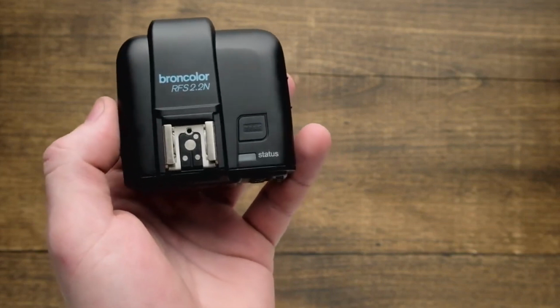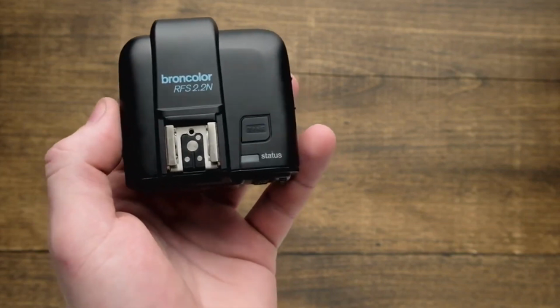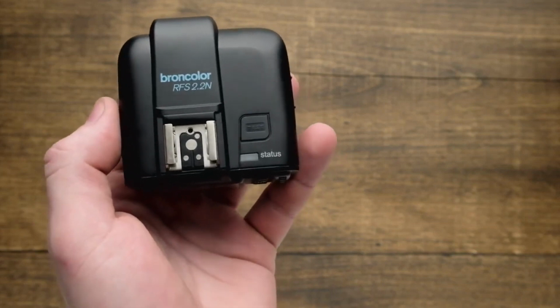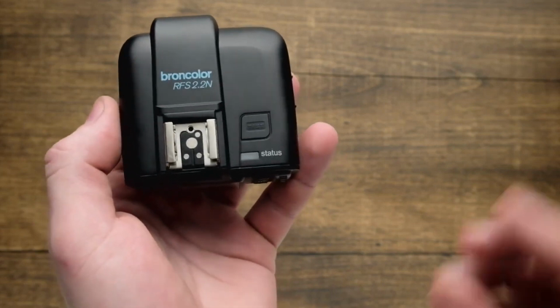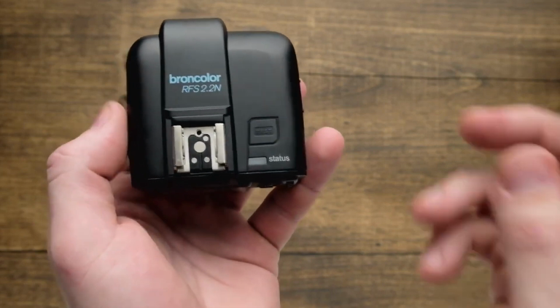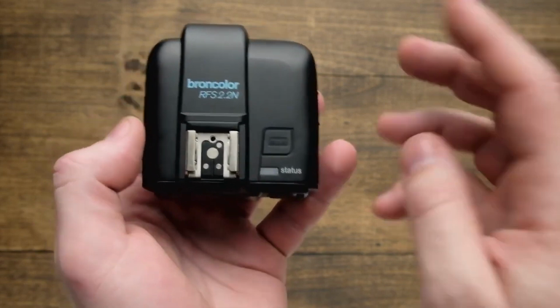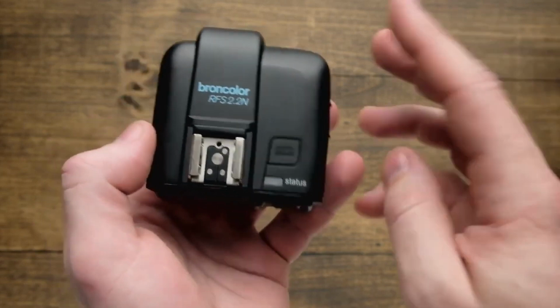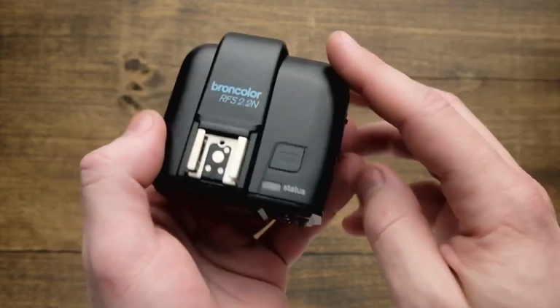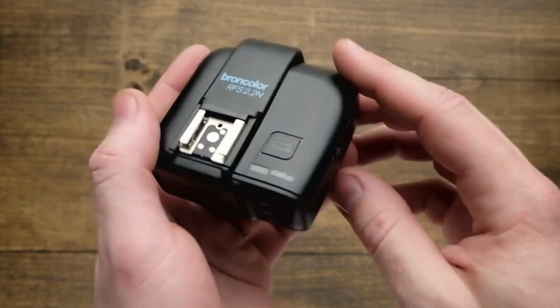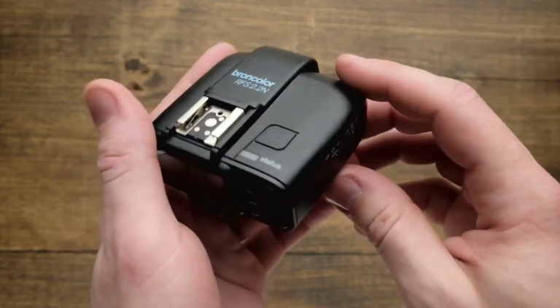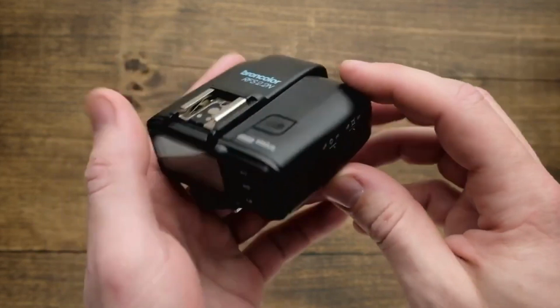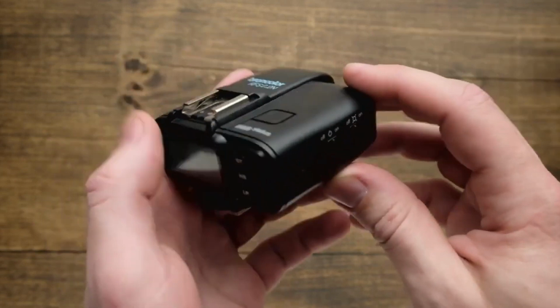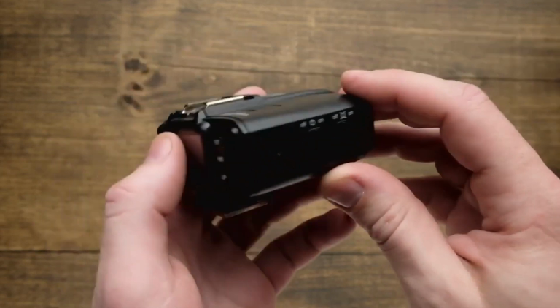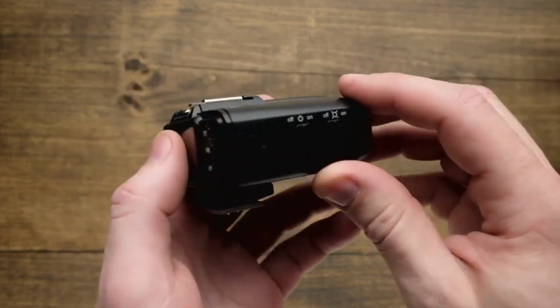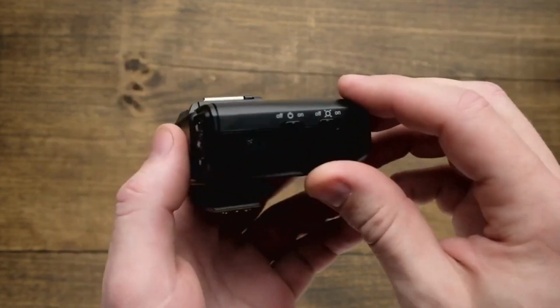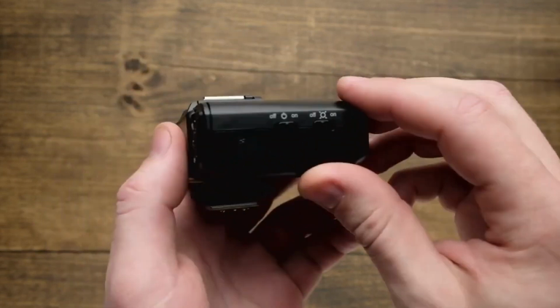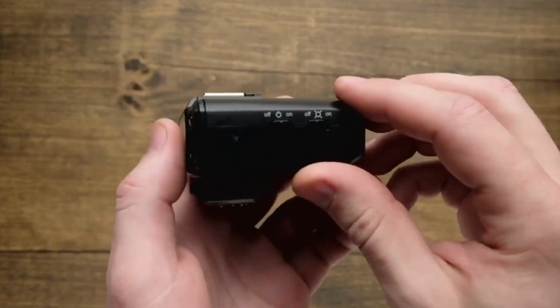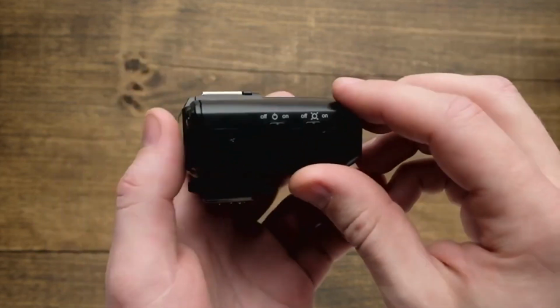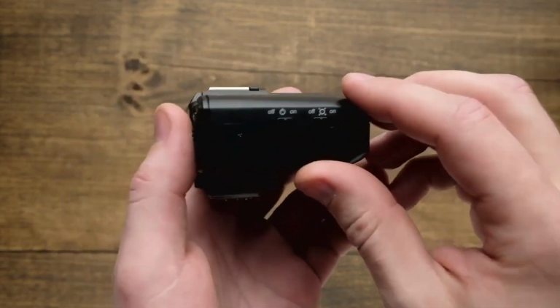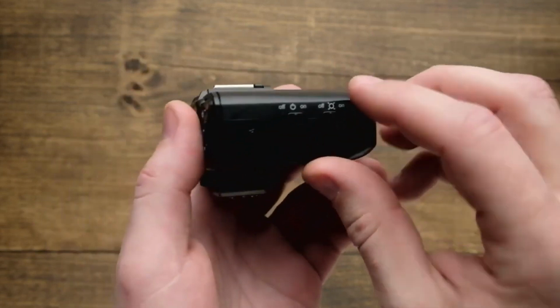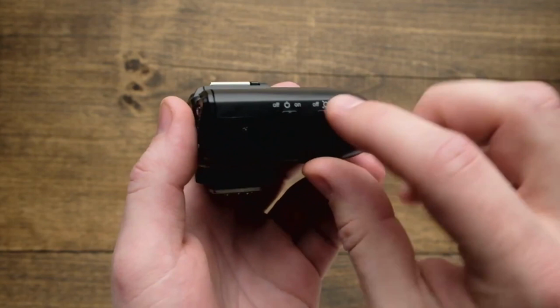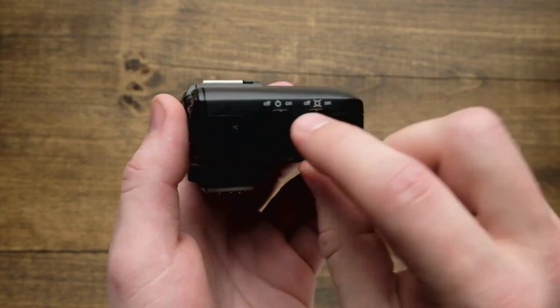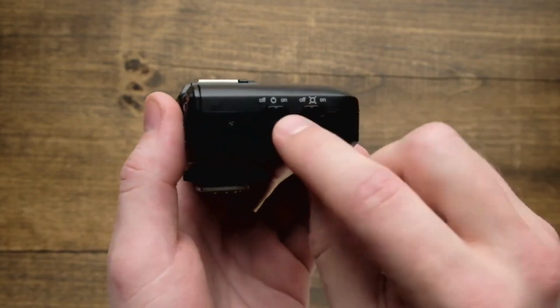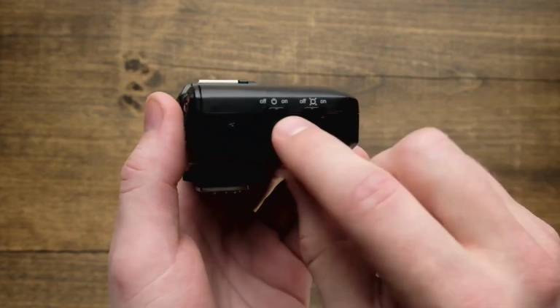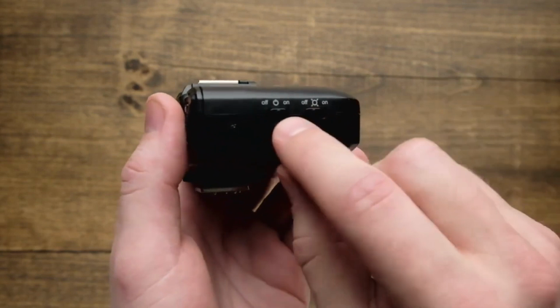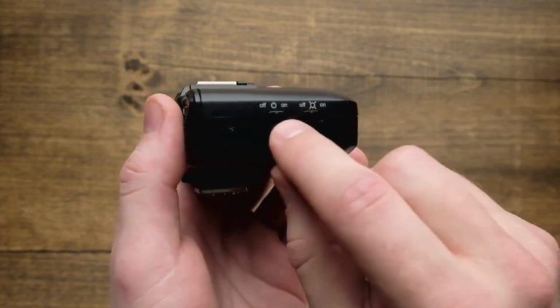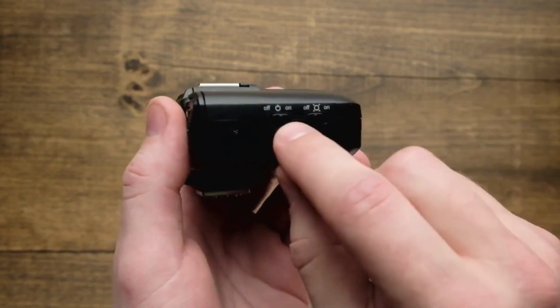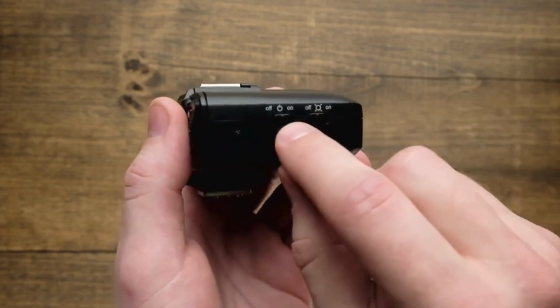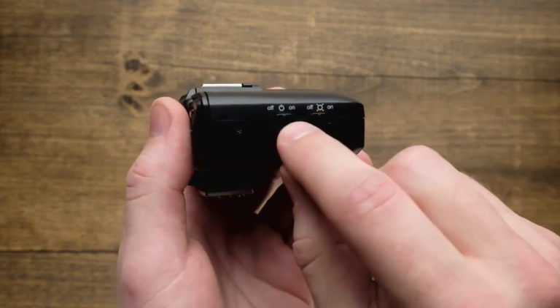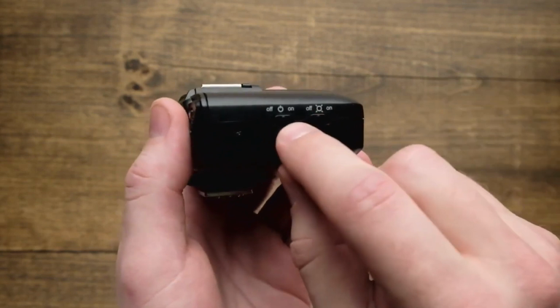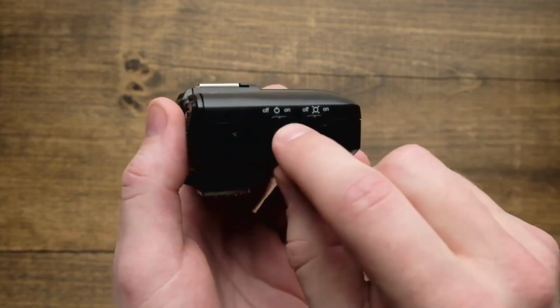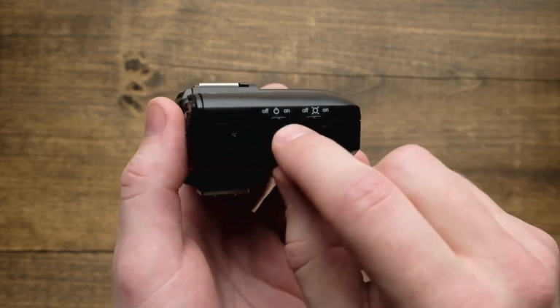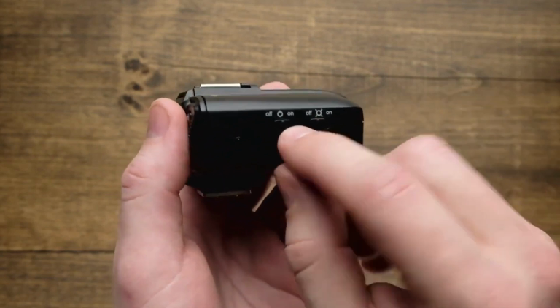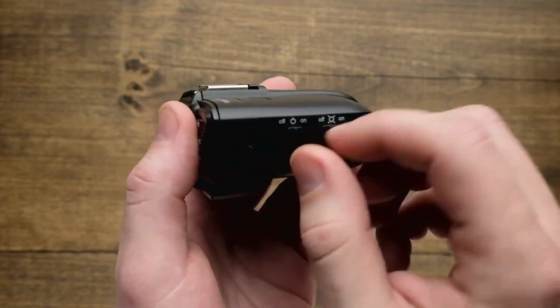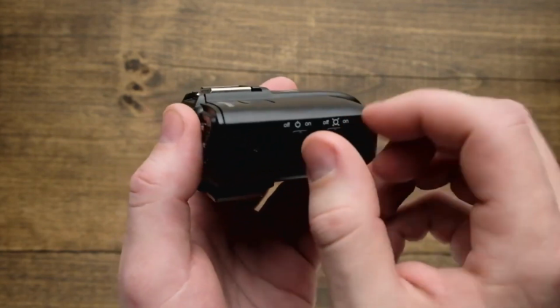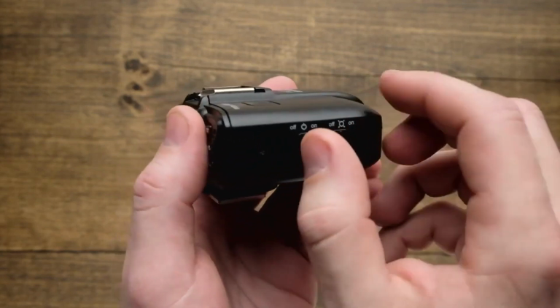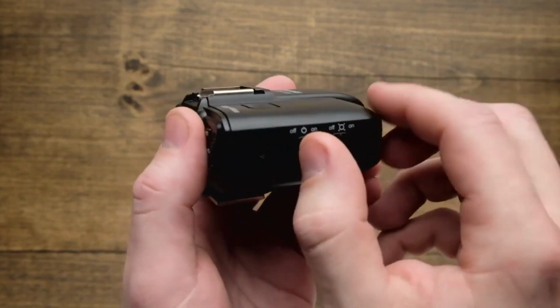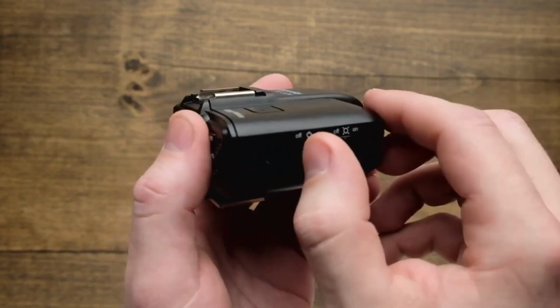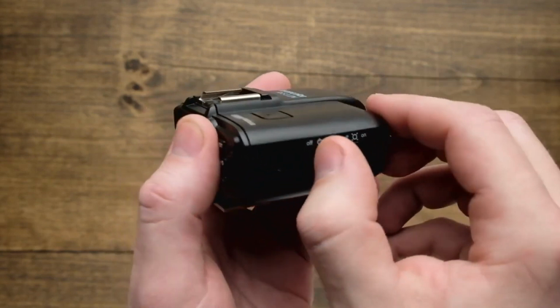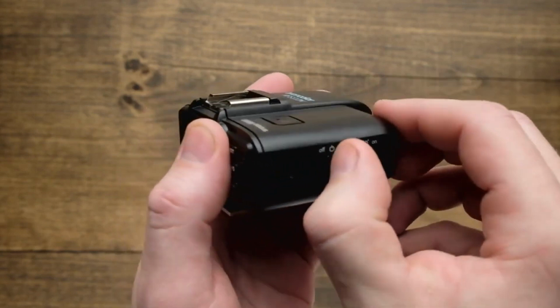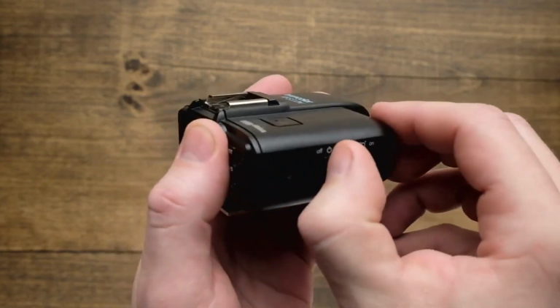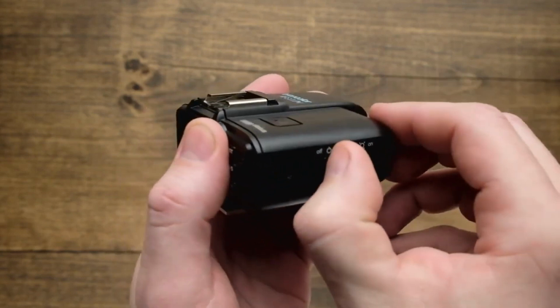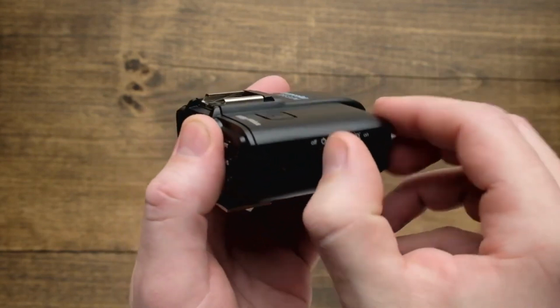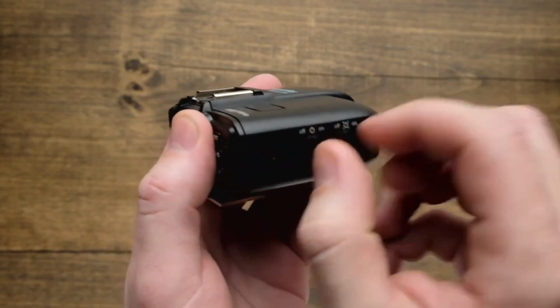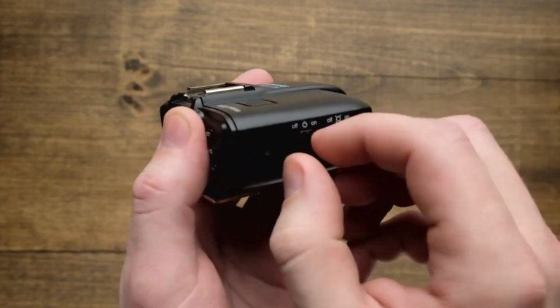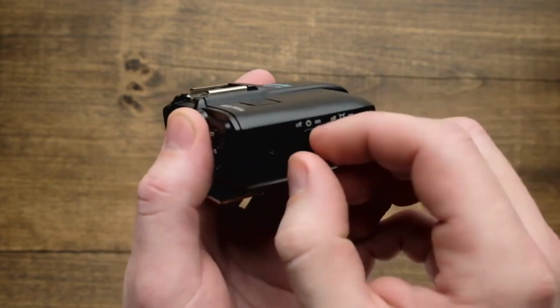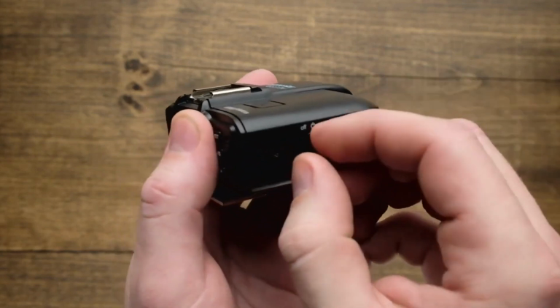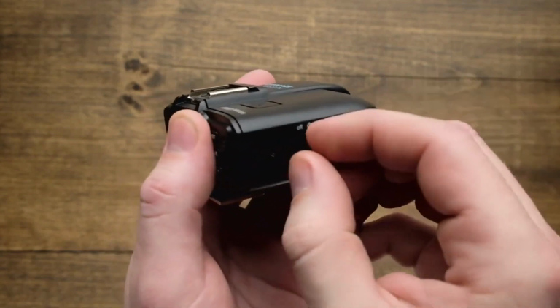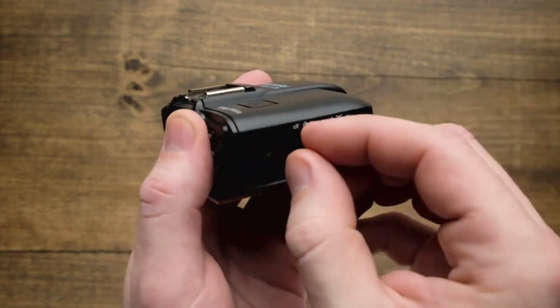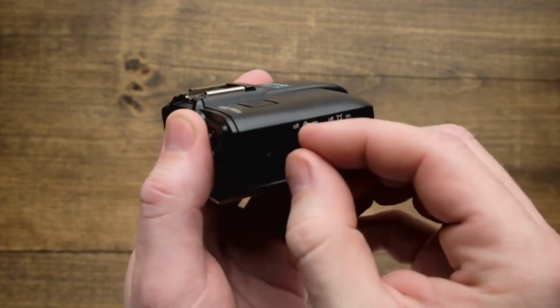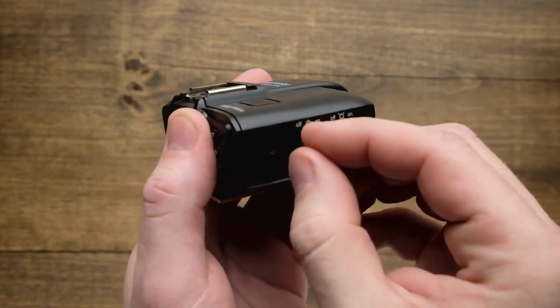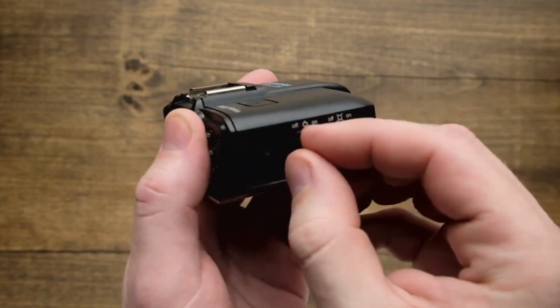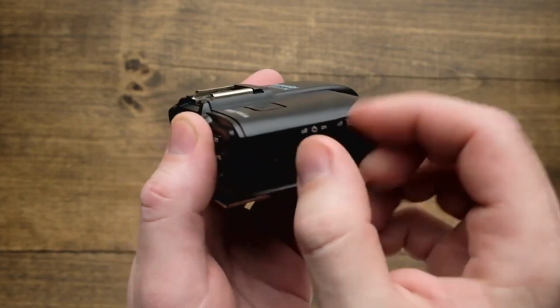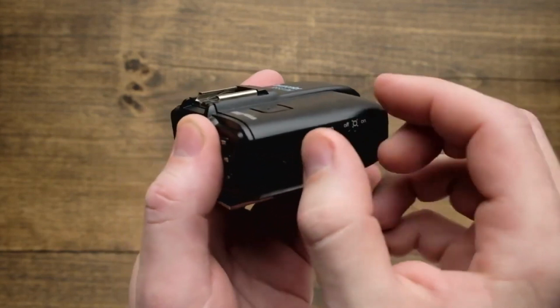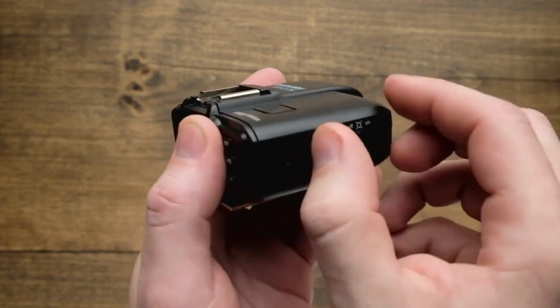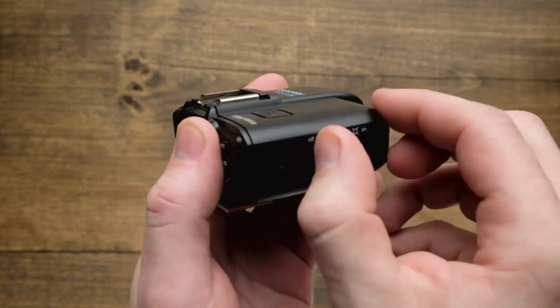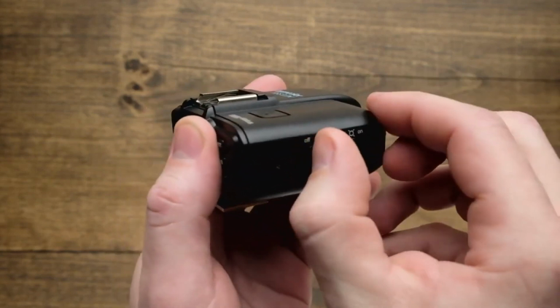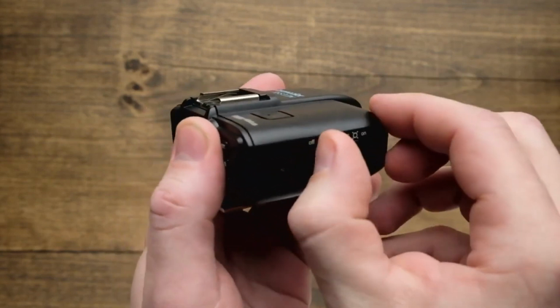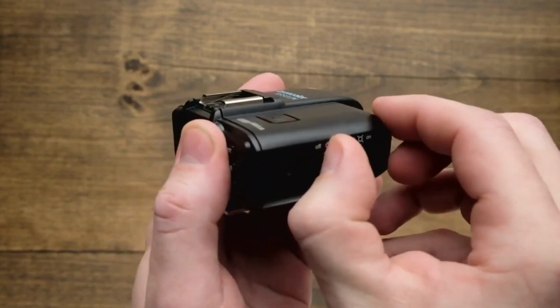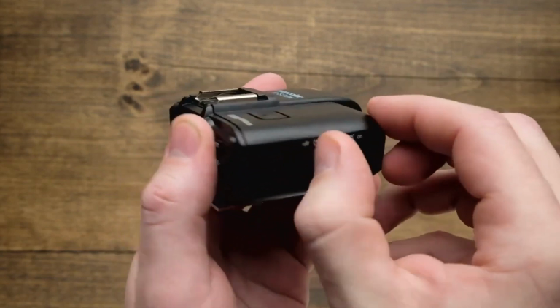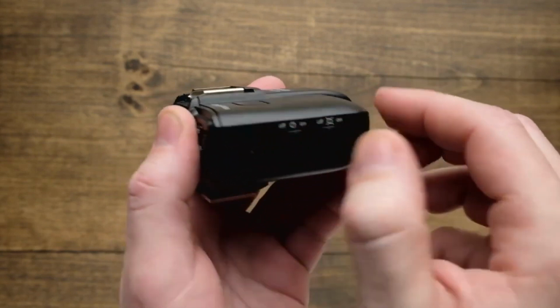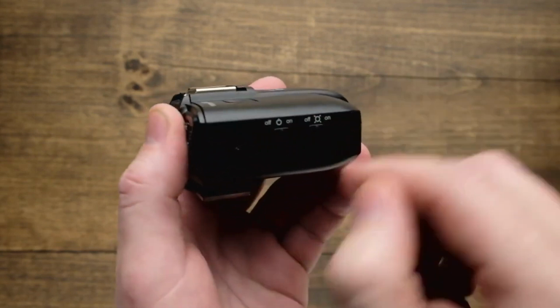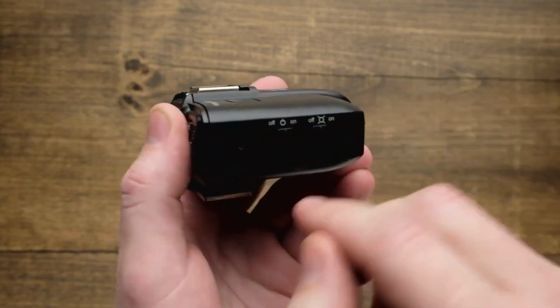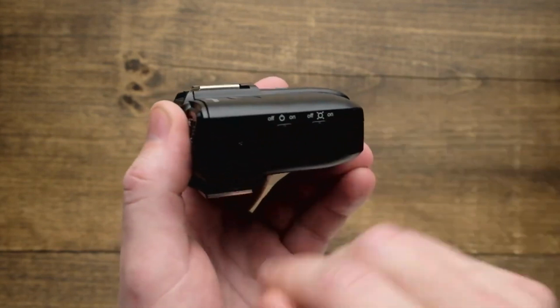The first thing I want to show you is the on and off button. It's located over here on the right hand side. It's just got a quick and easy toggle on and off.